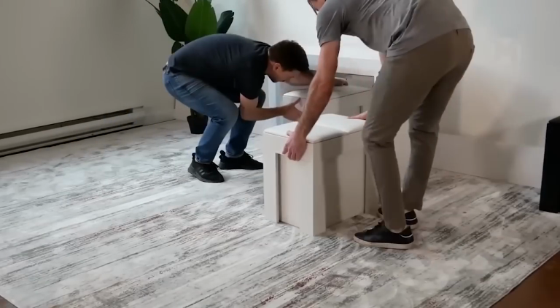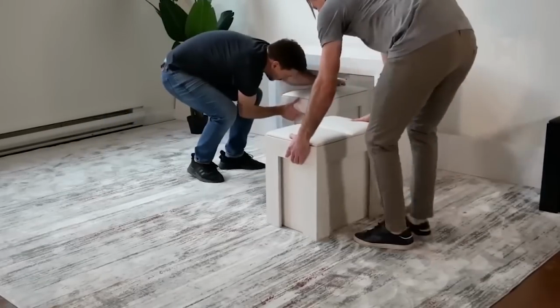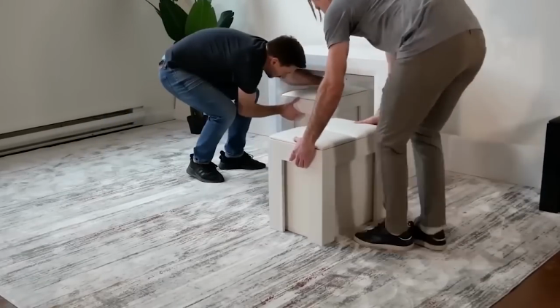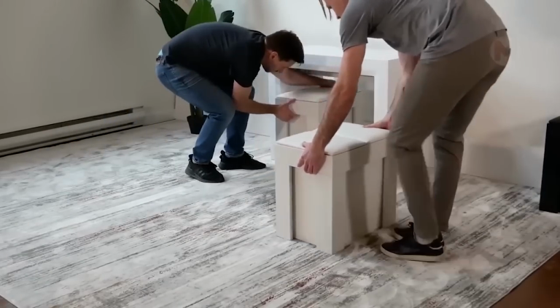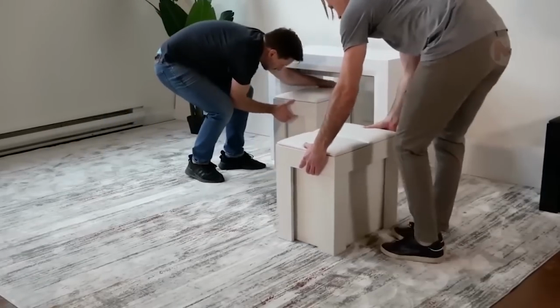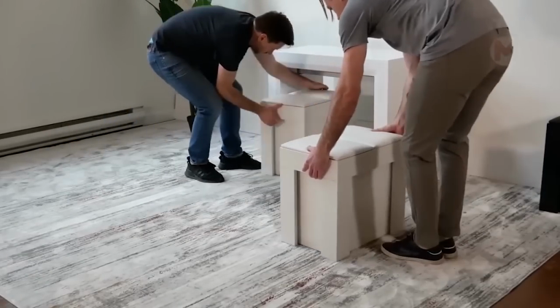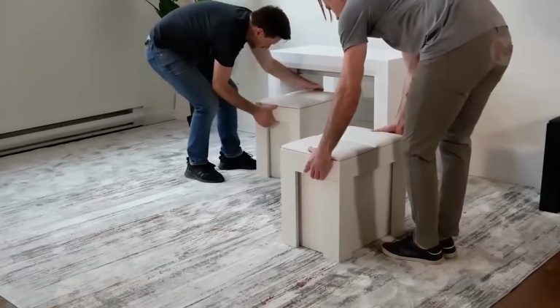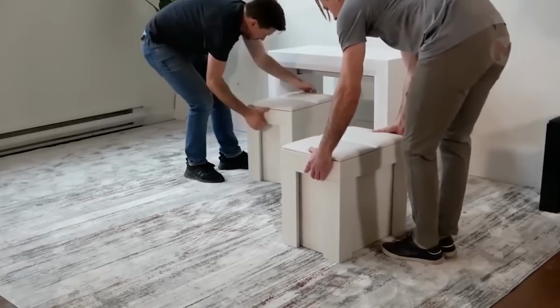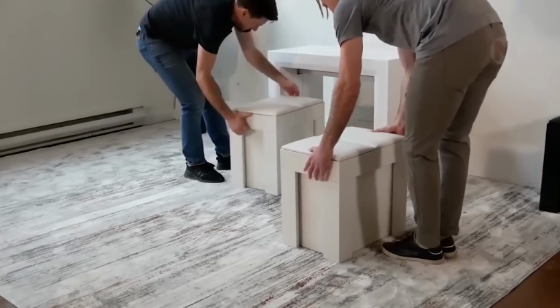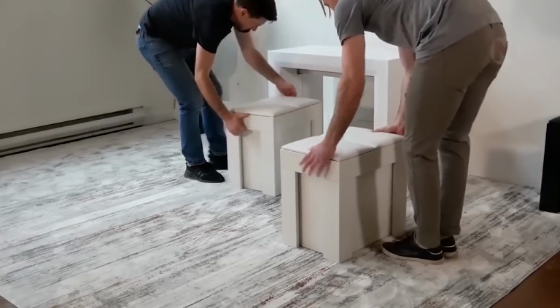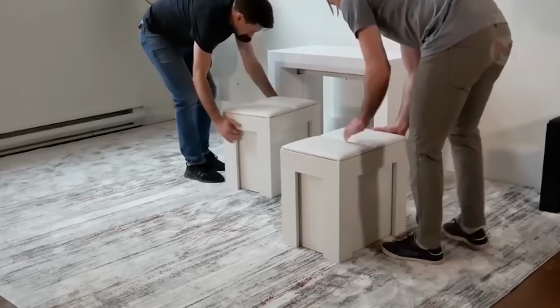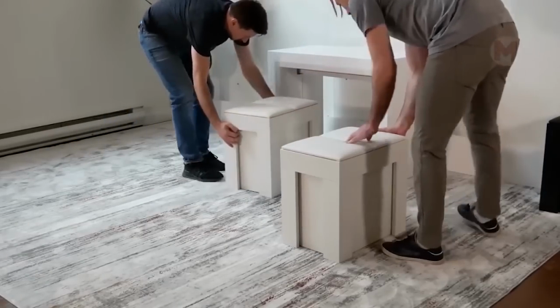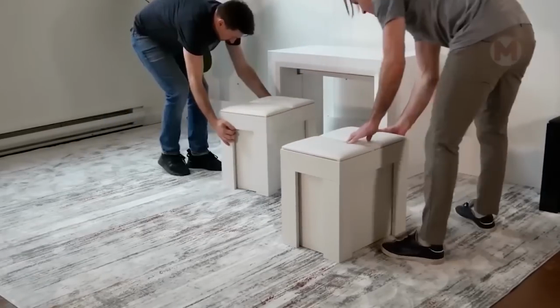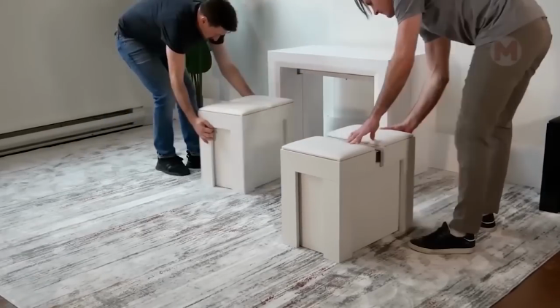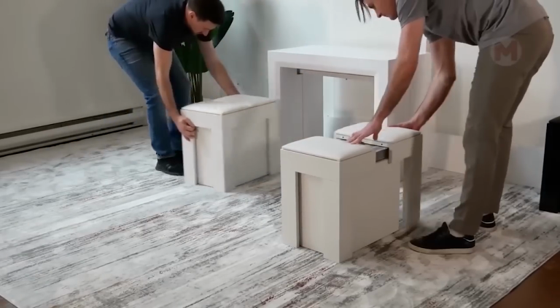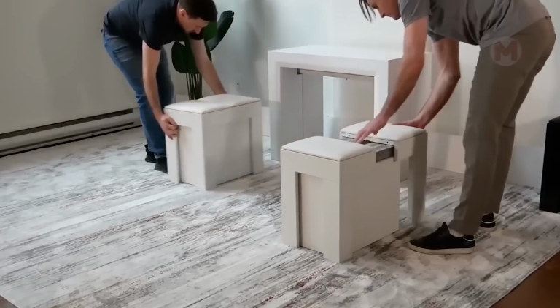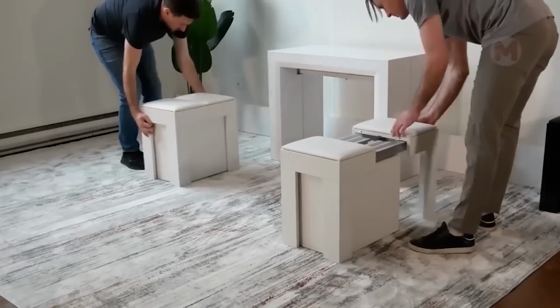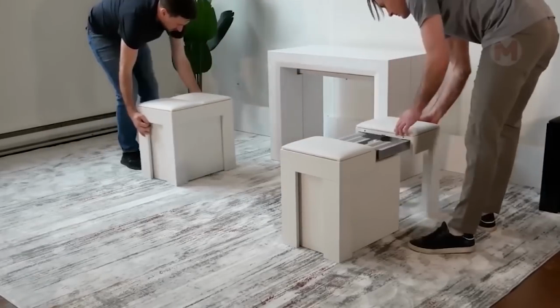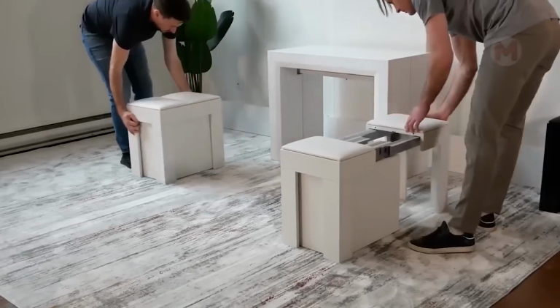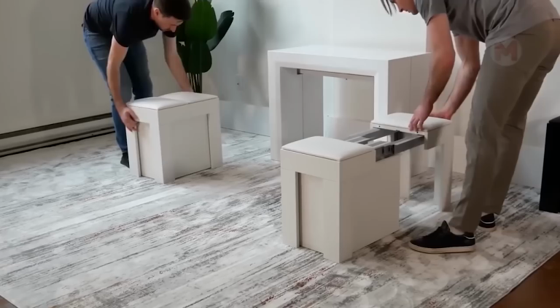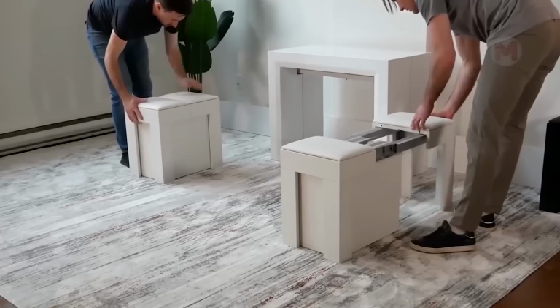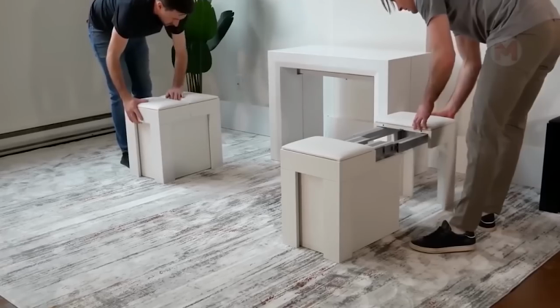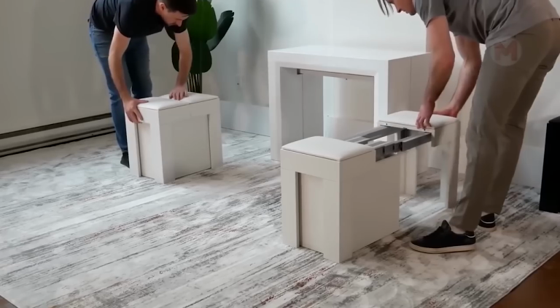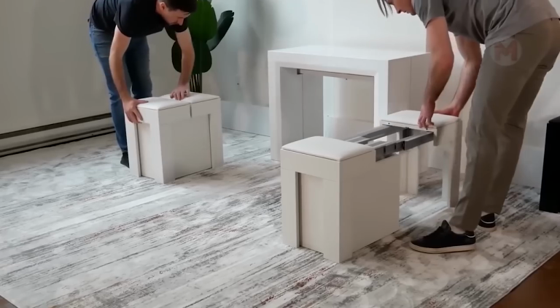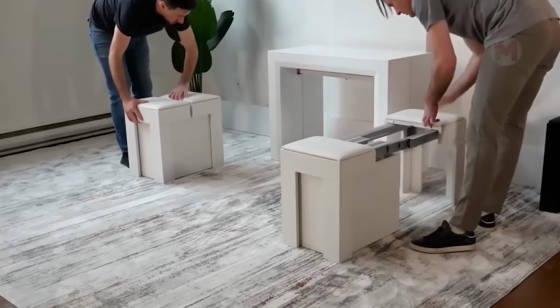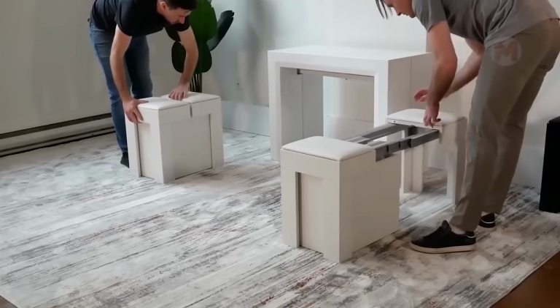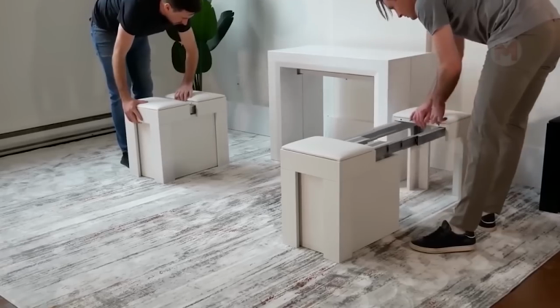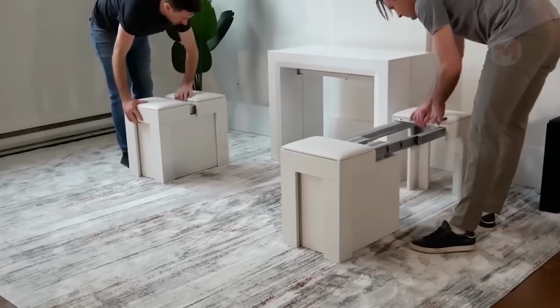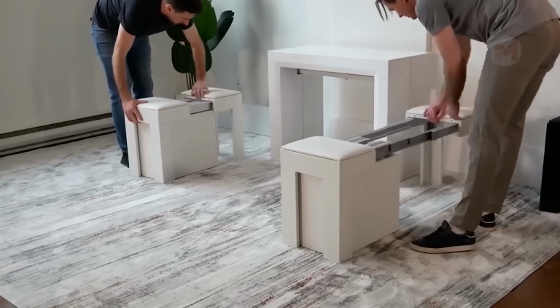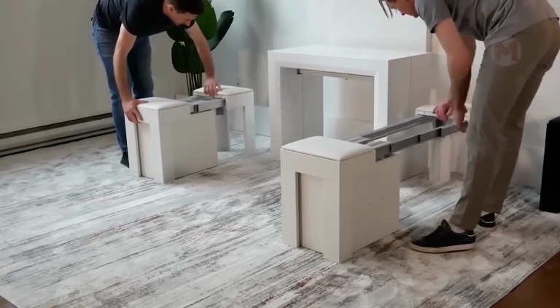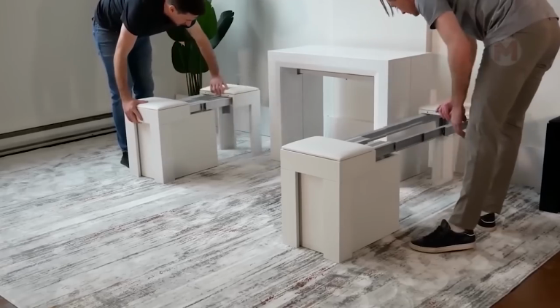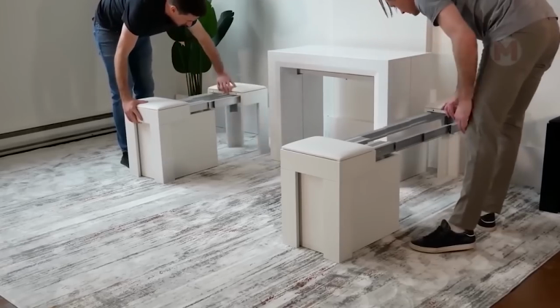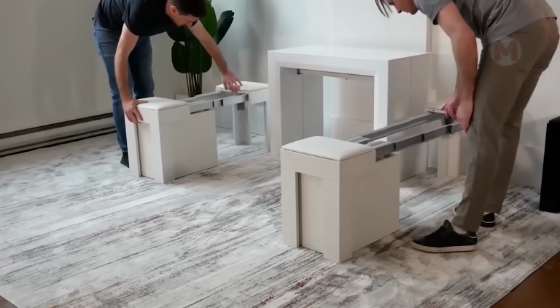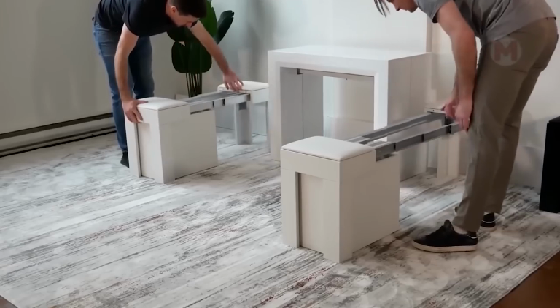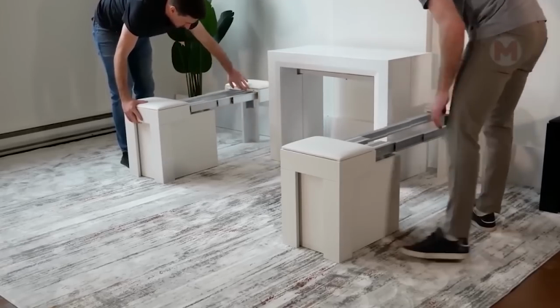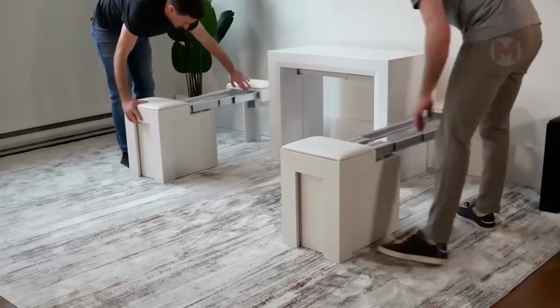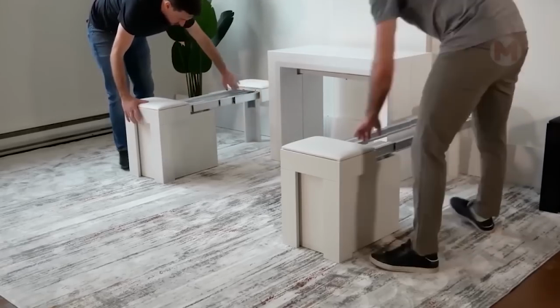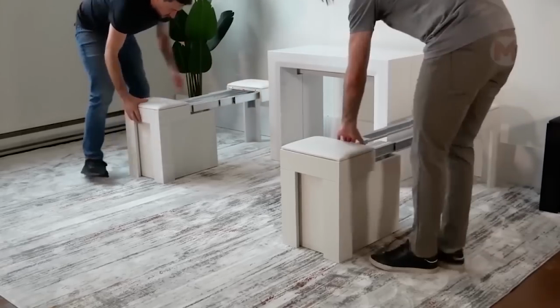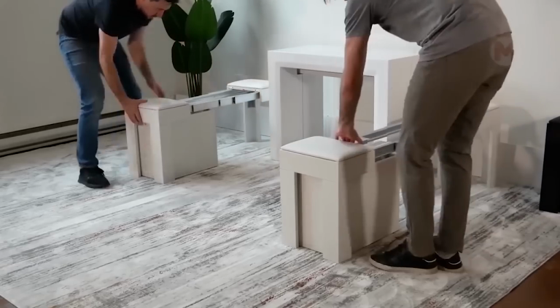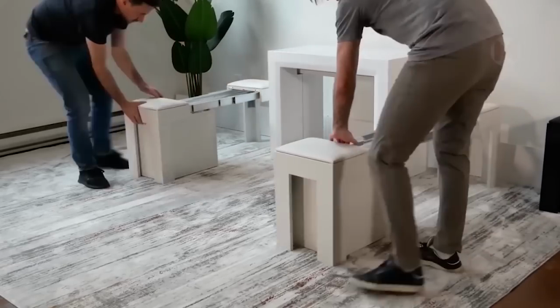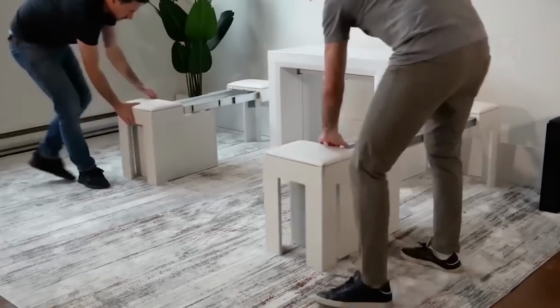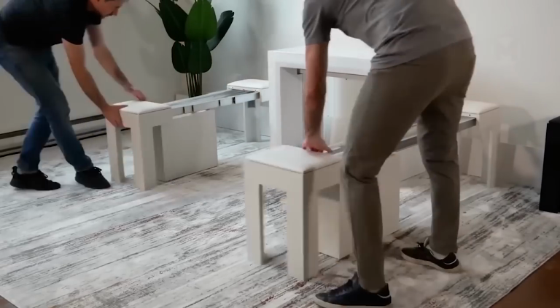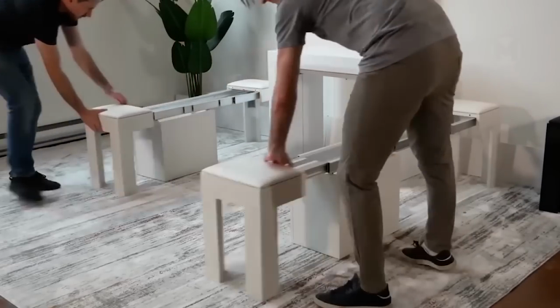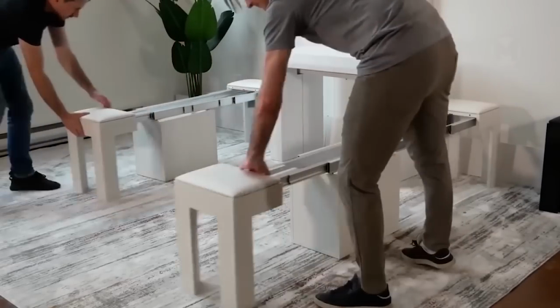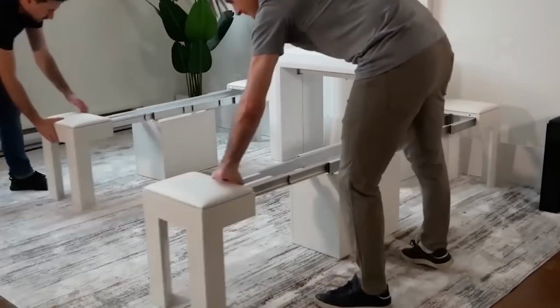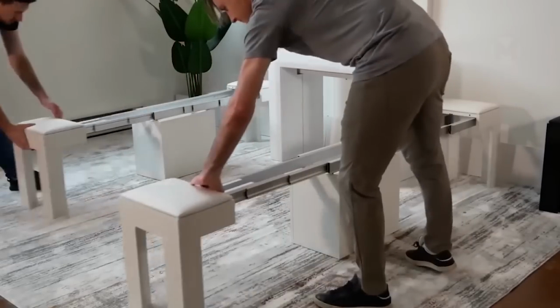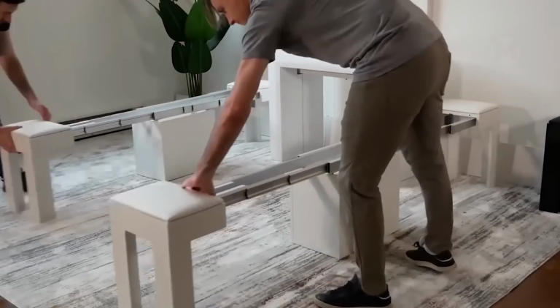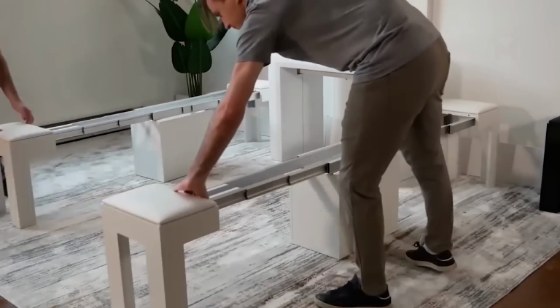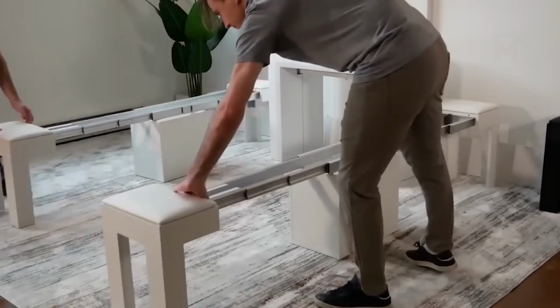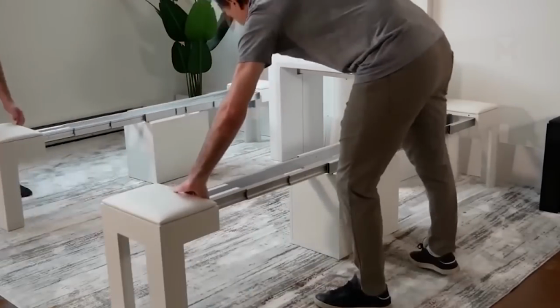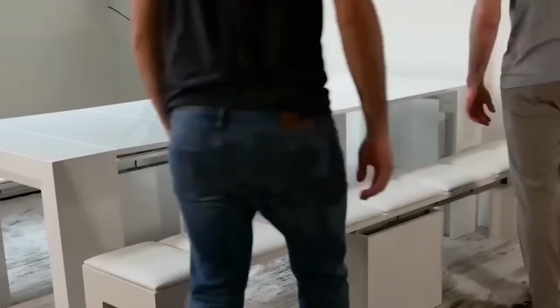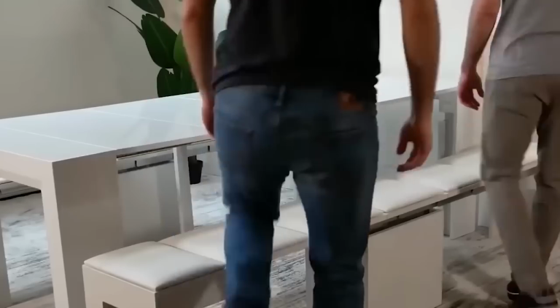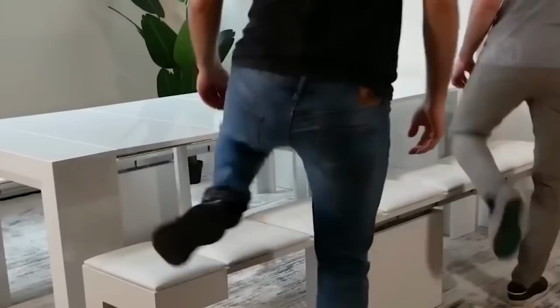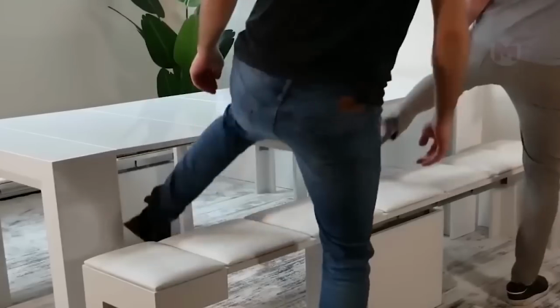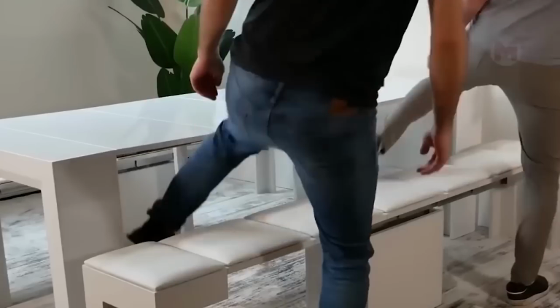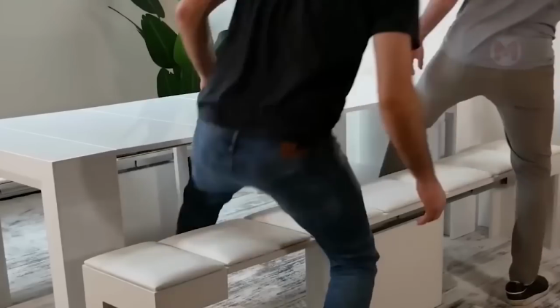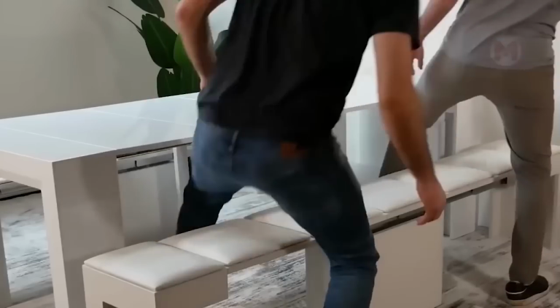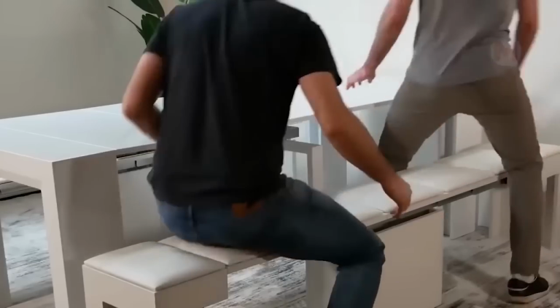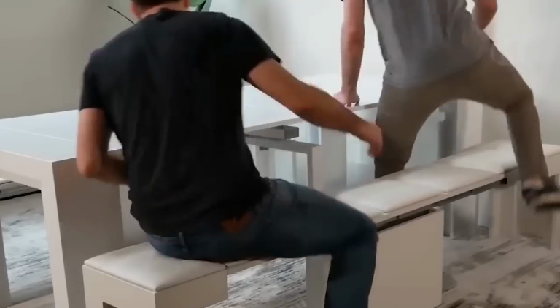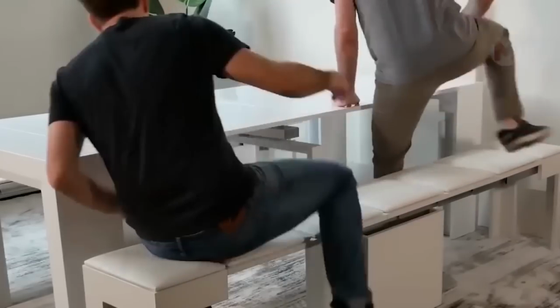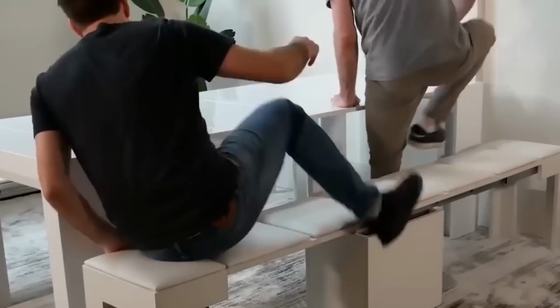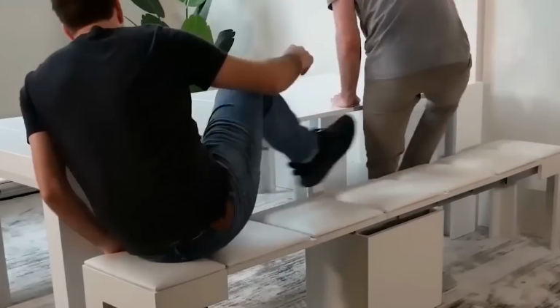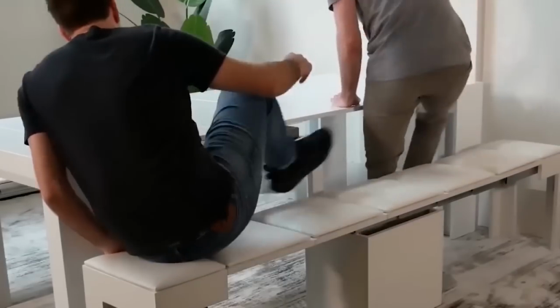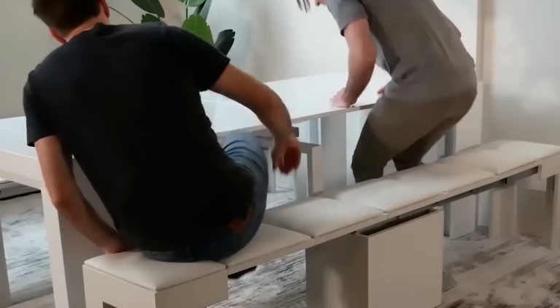Even the simplest transformer coffee table will help you to seat at the table all the guests who suddenly appeared on your doorstep.